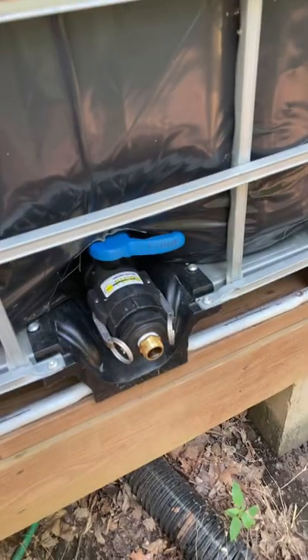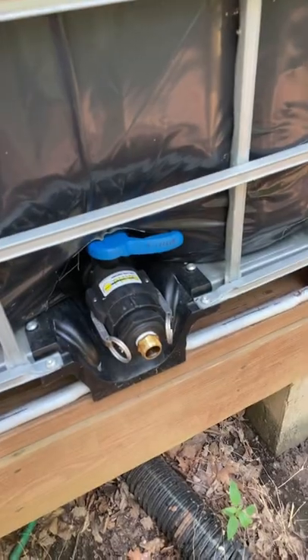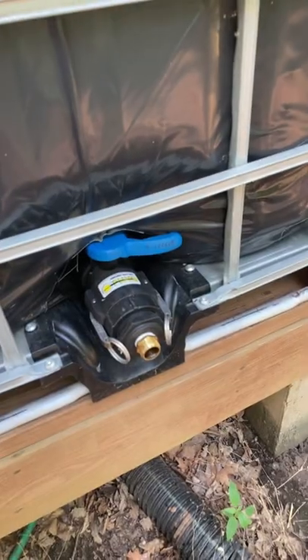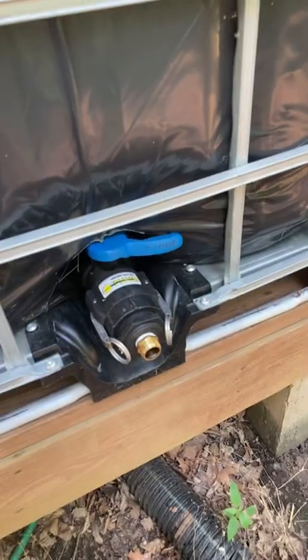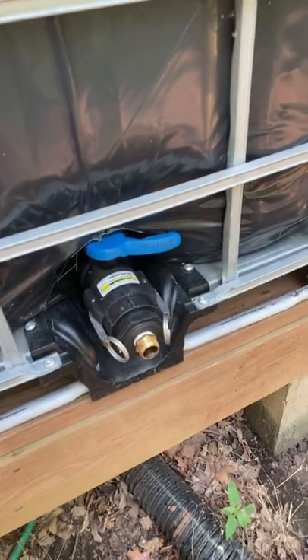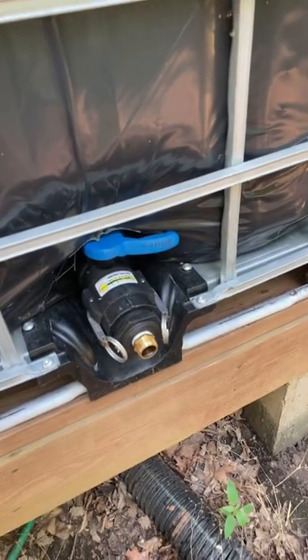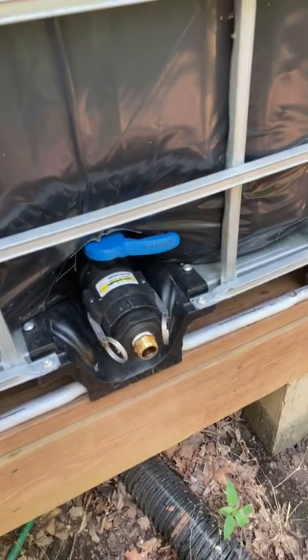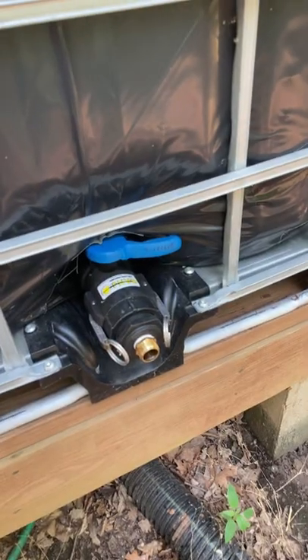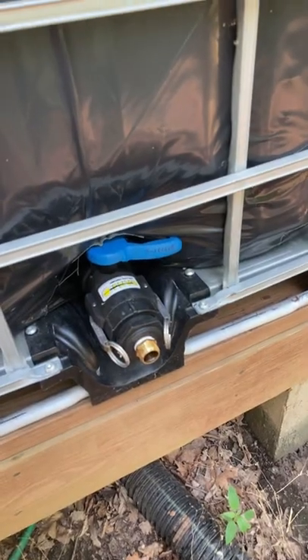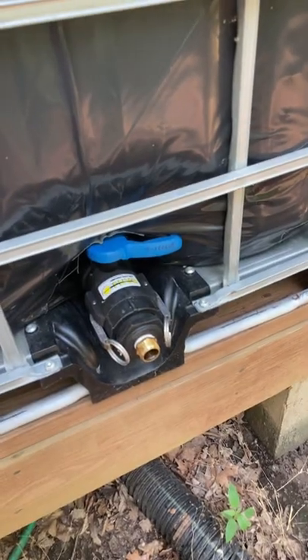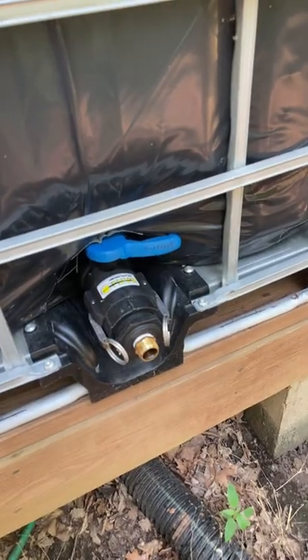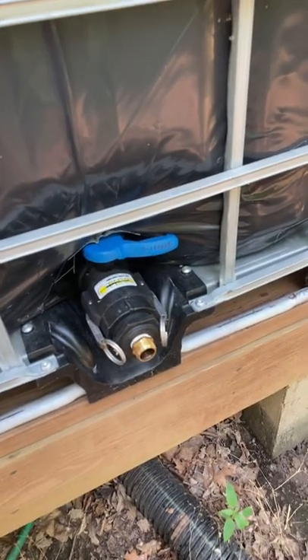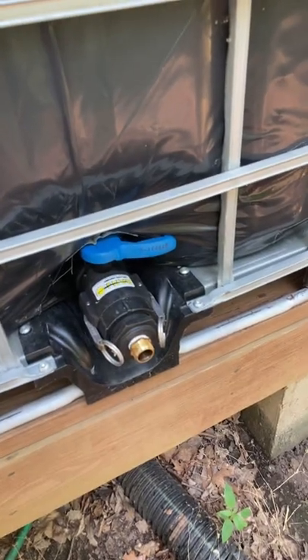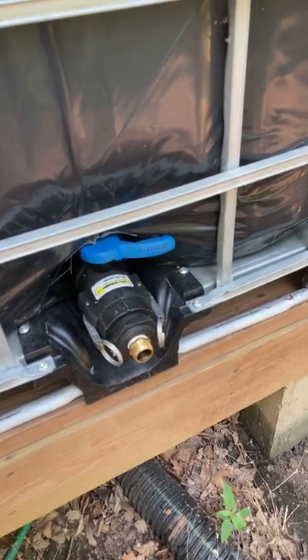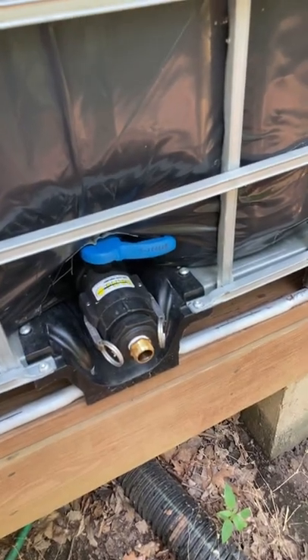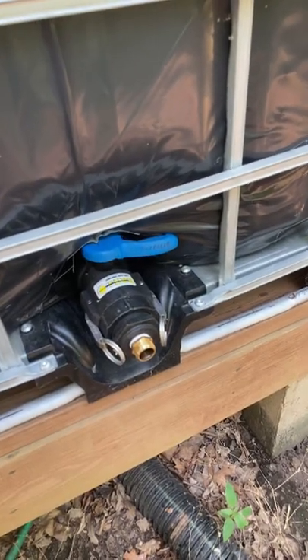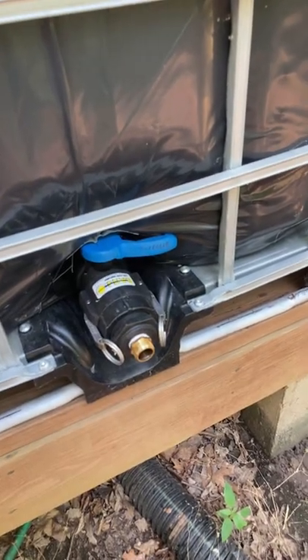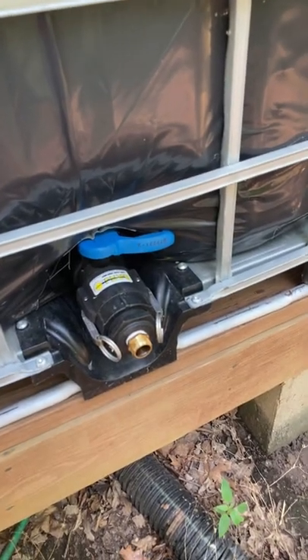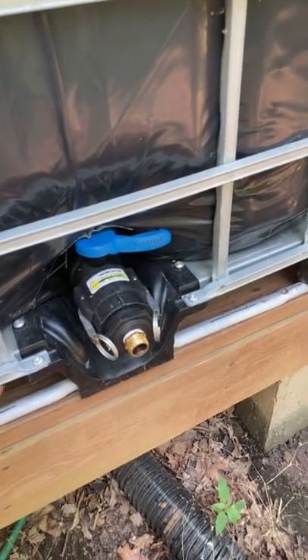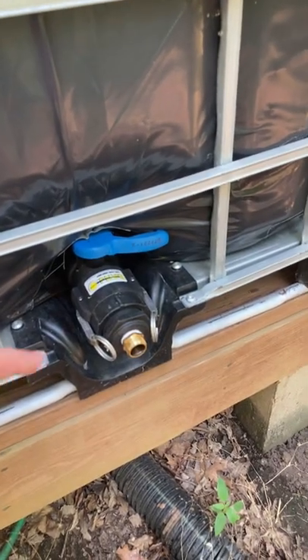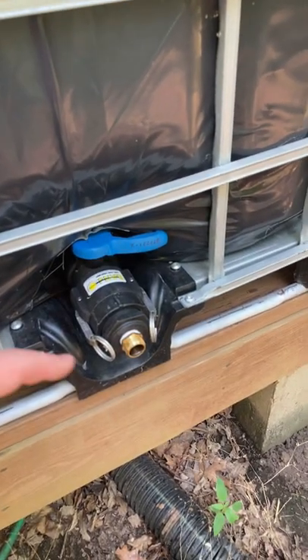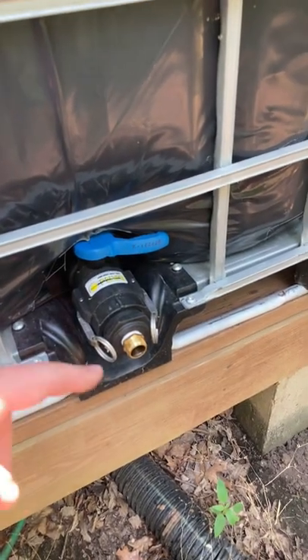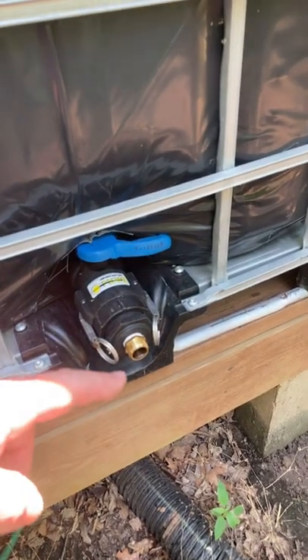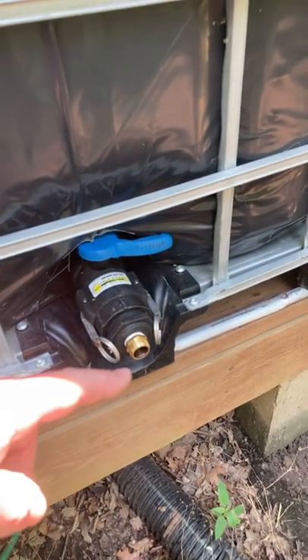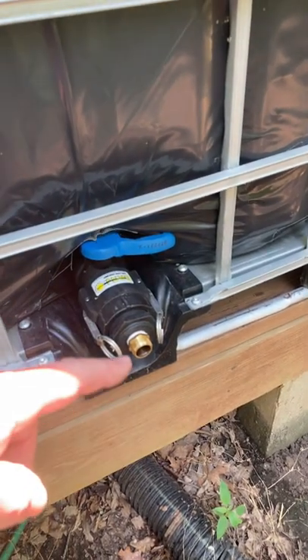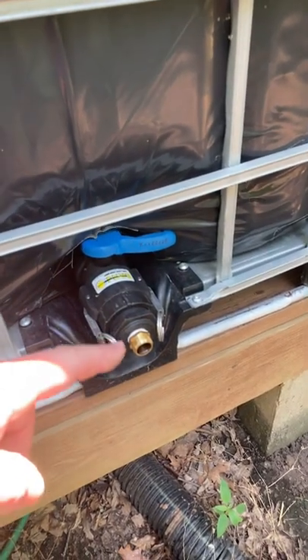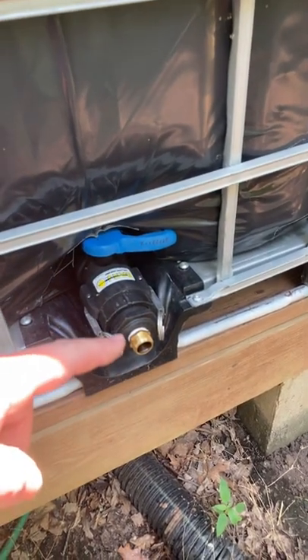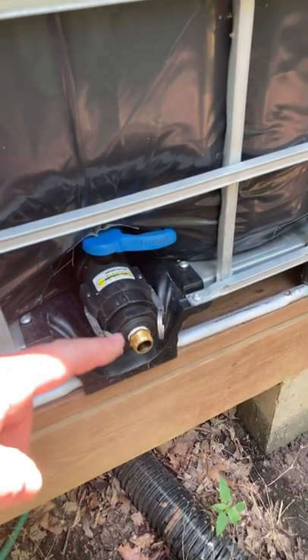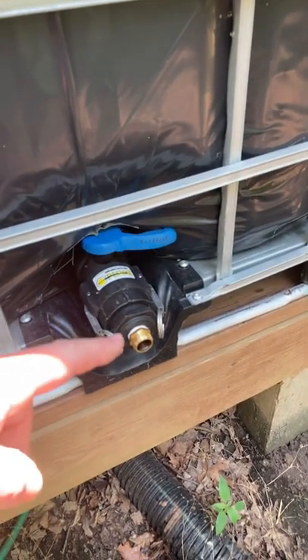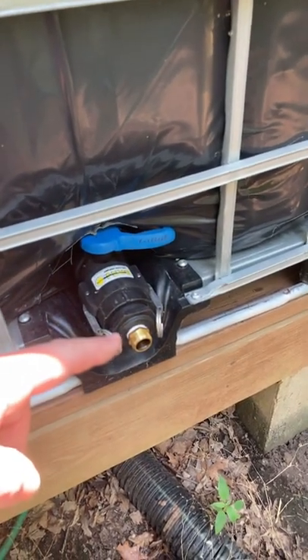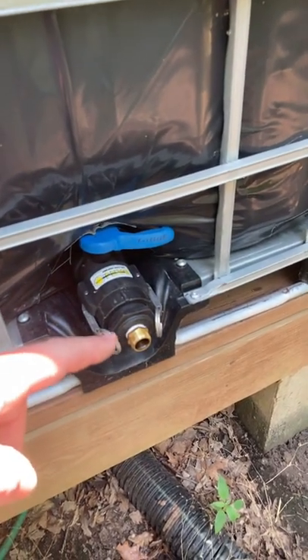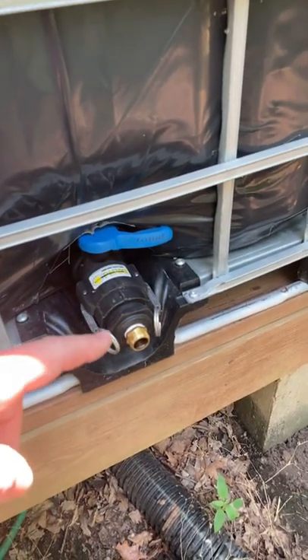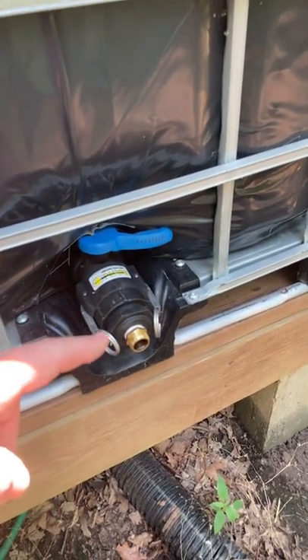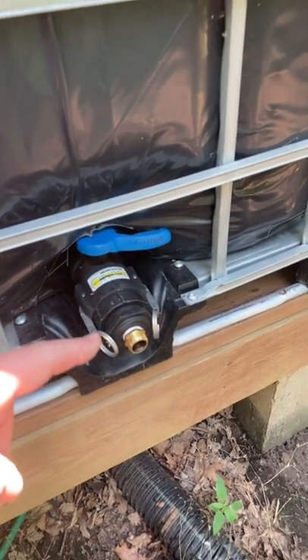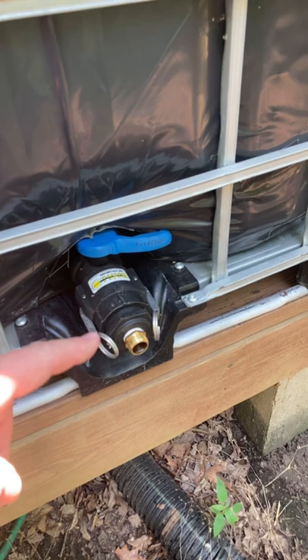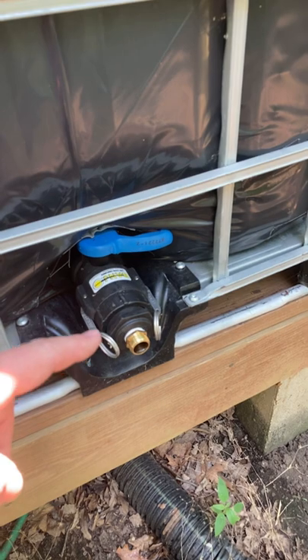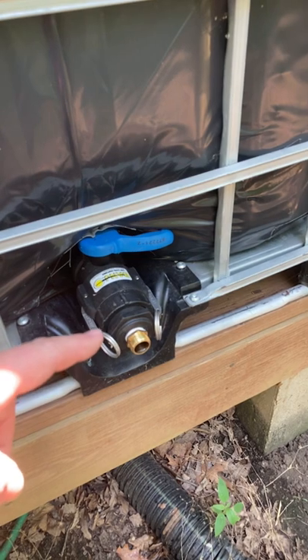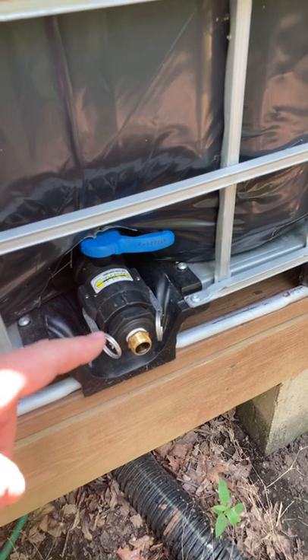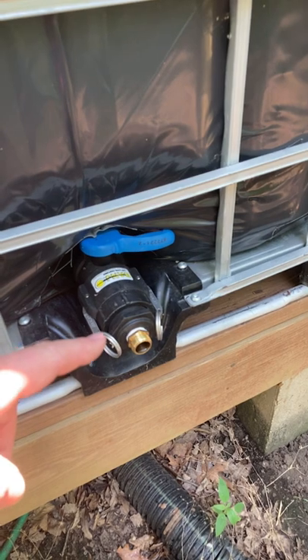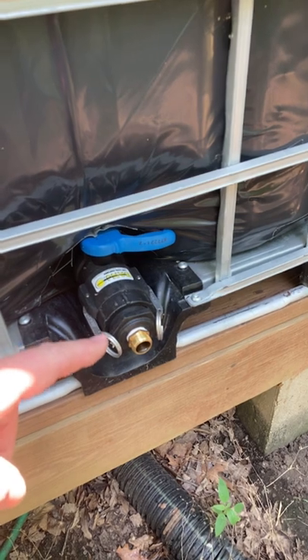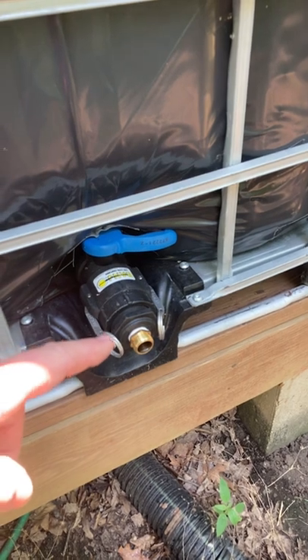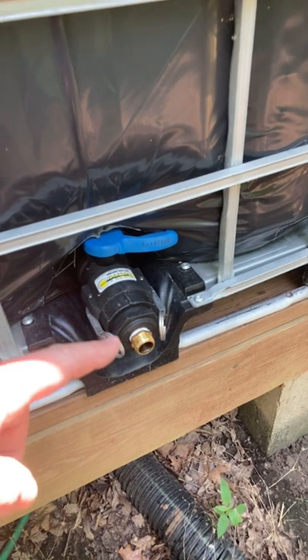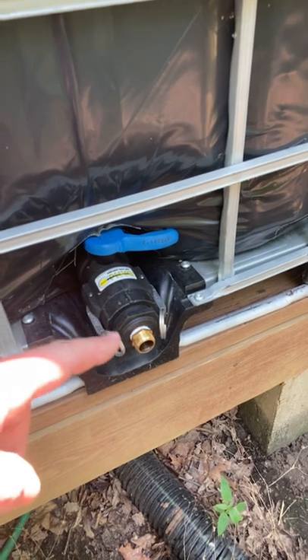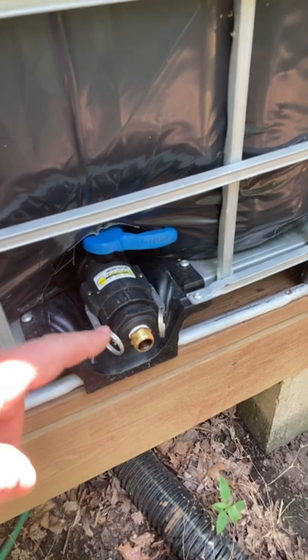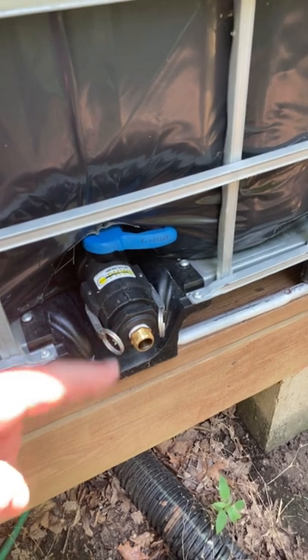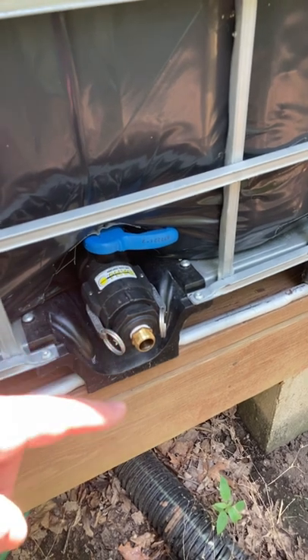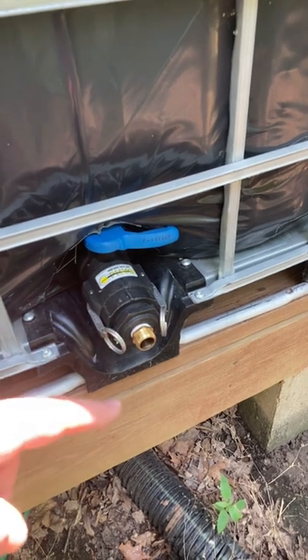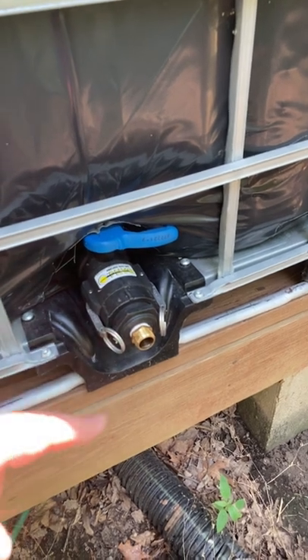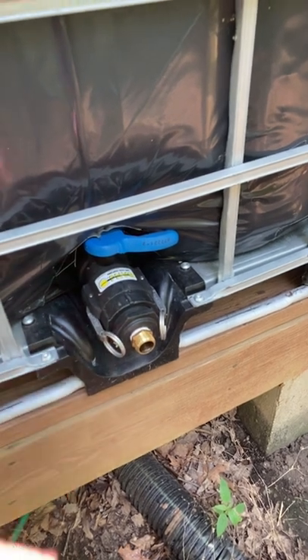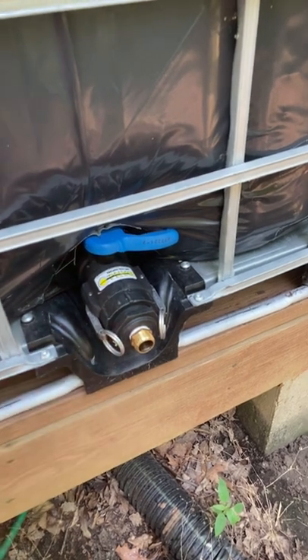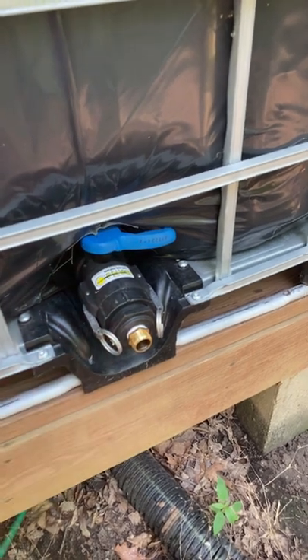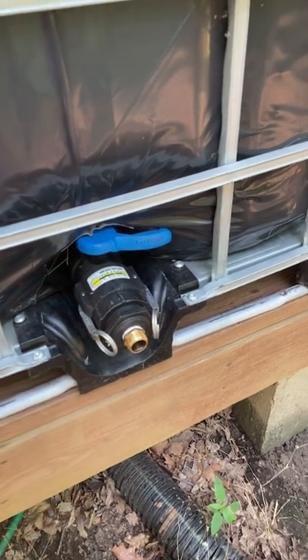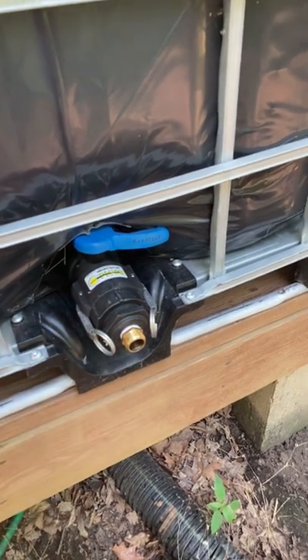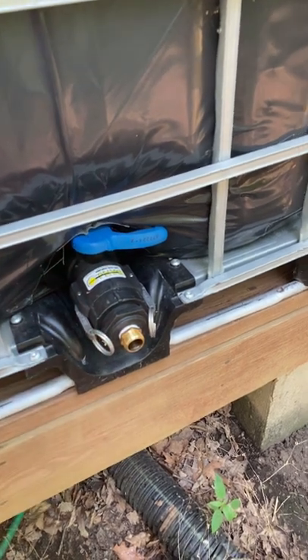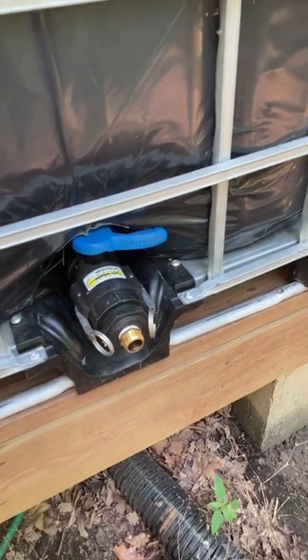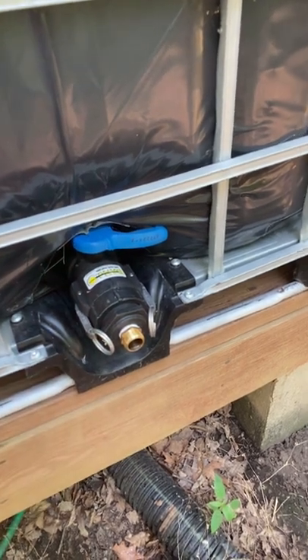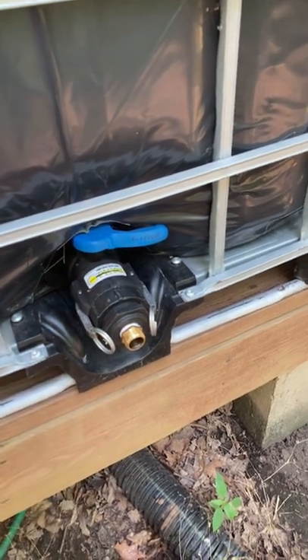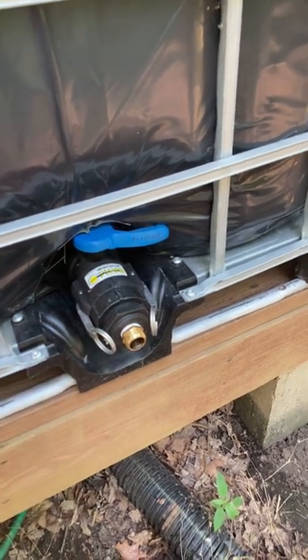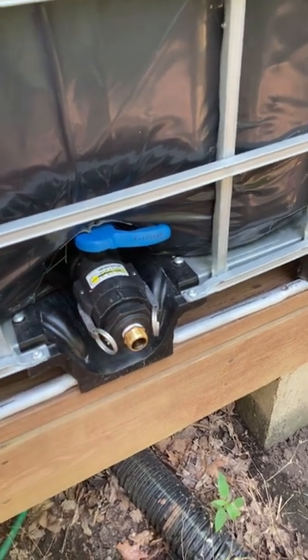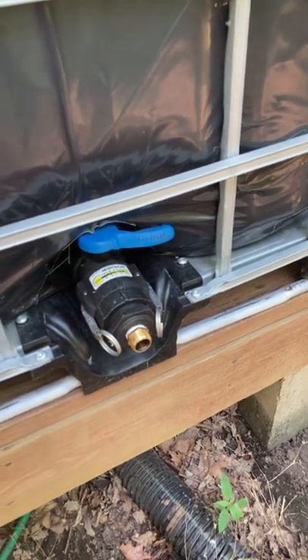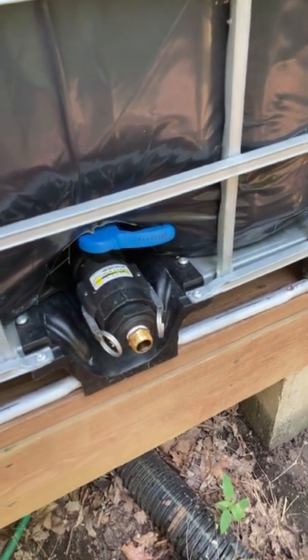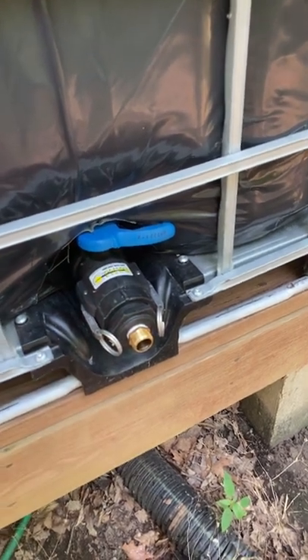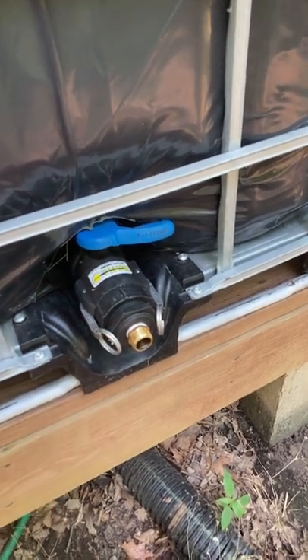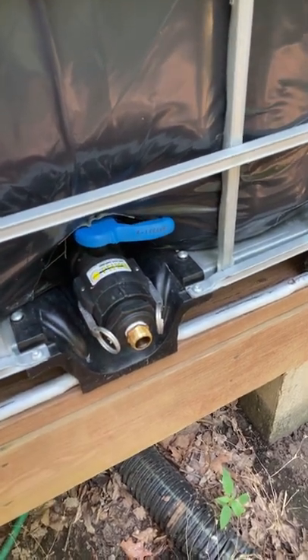This is where the water comes out. There's a fitting here that downsizes it to a garden hose size.